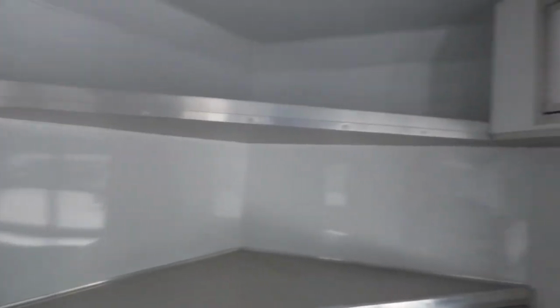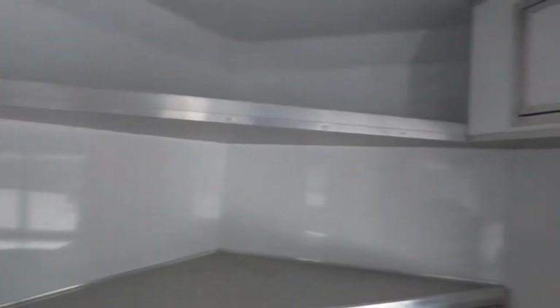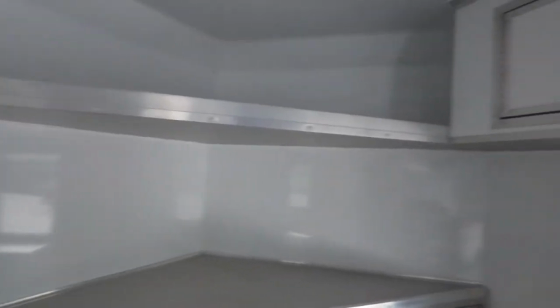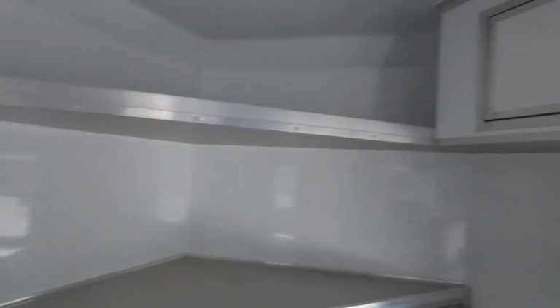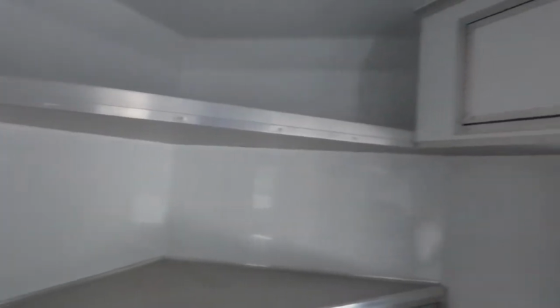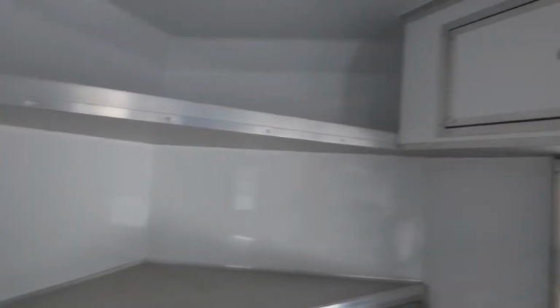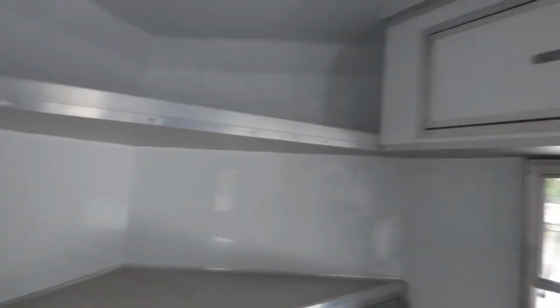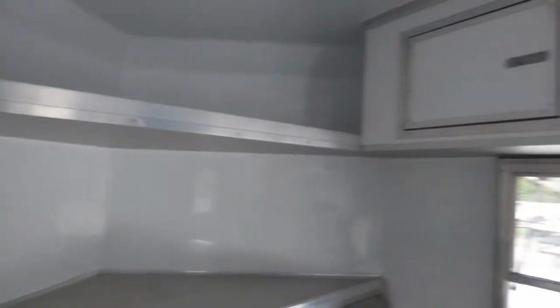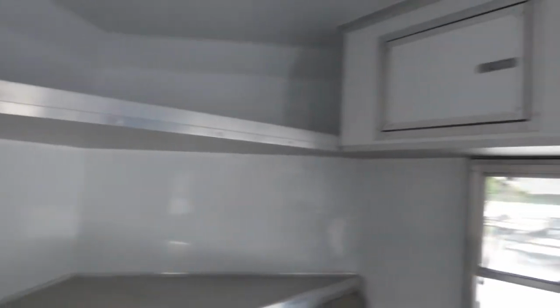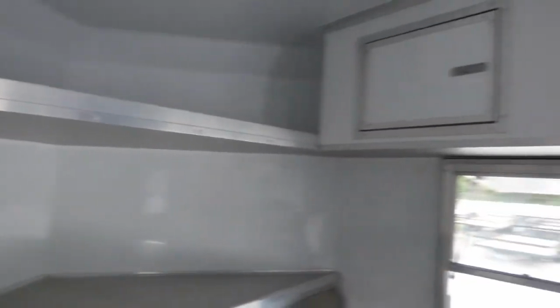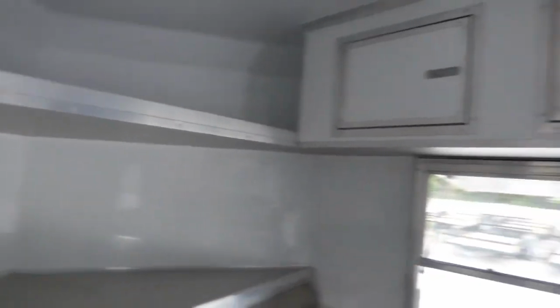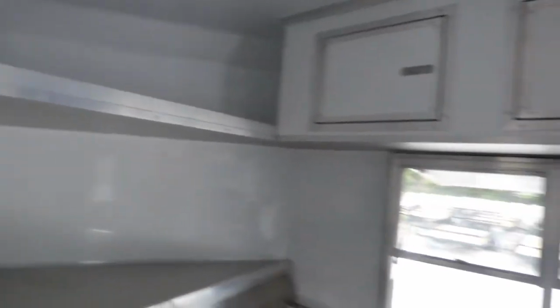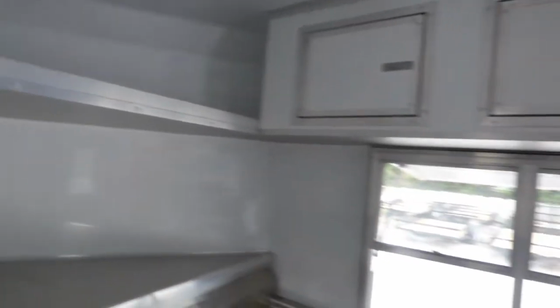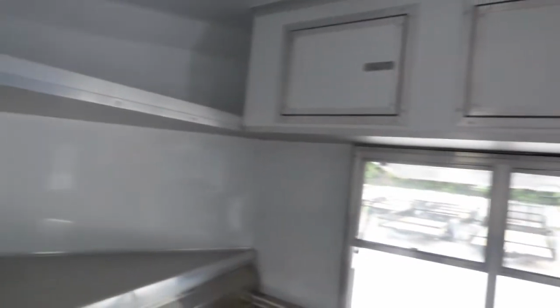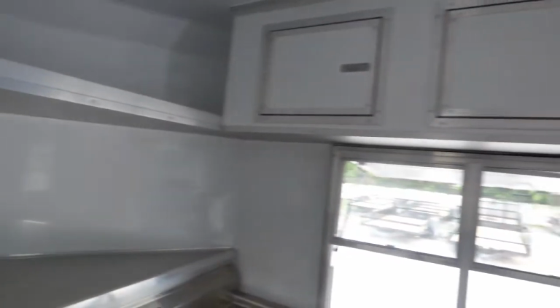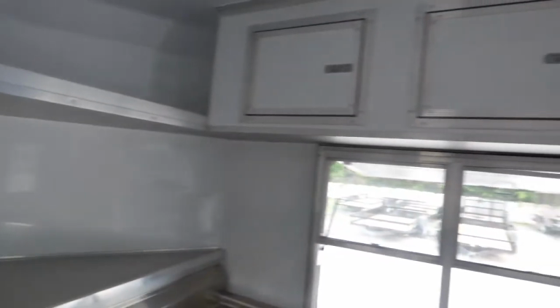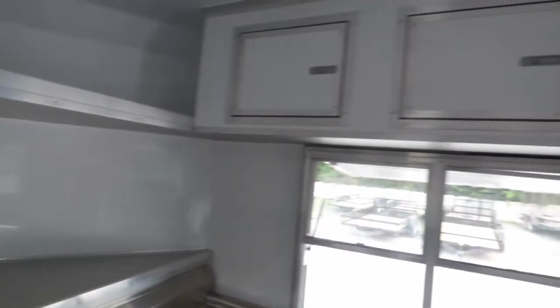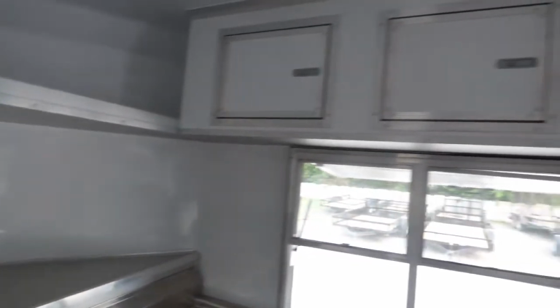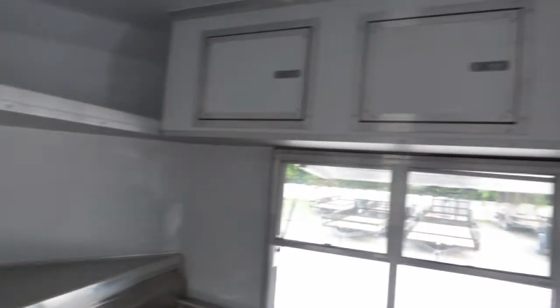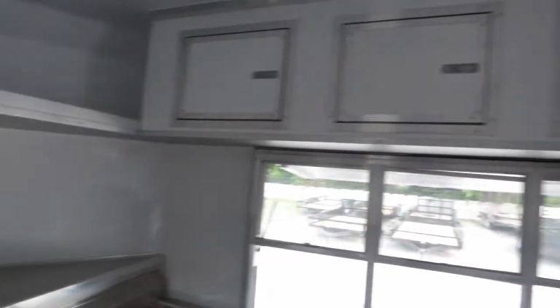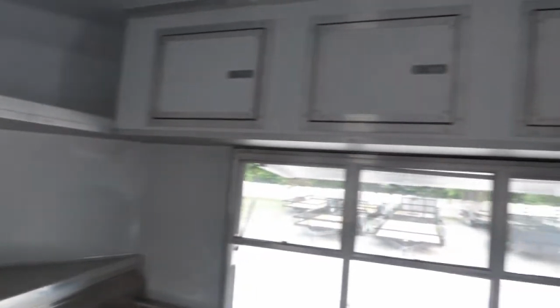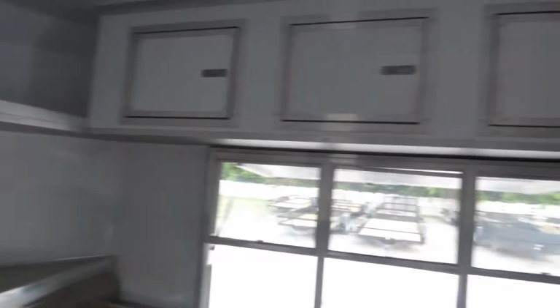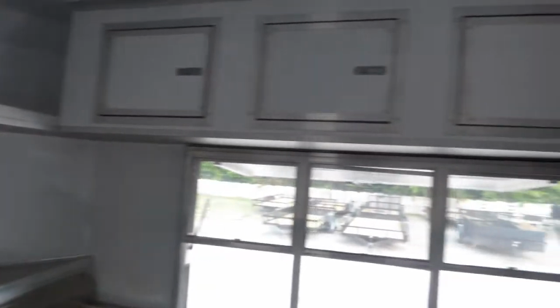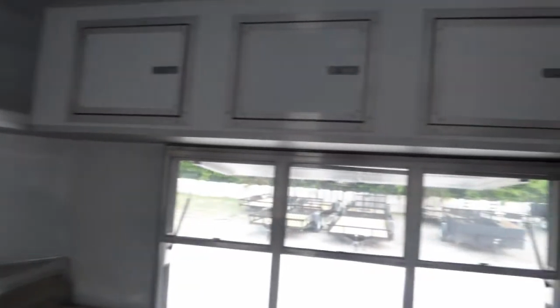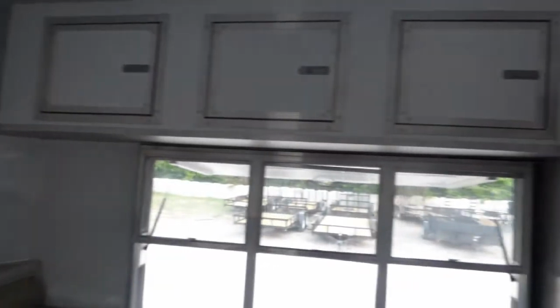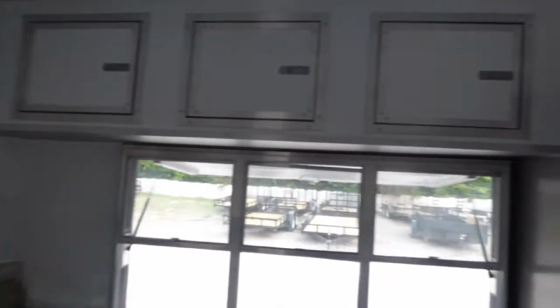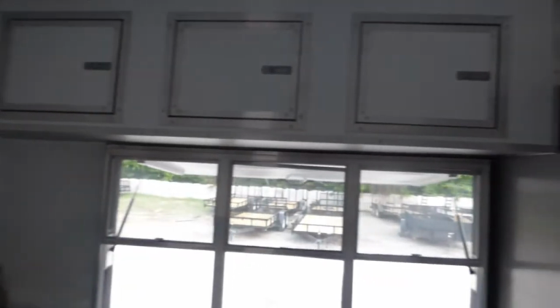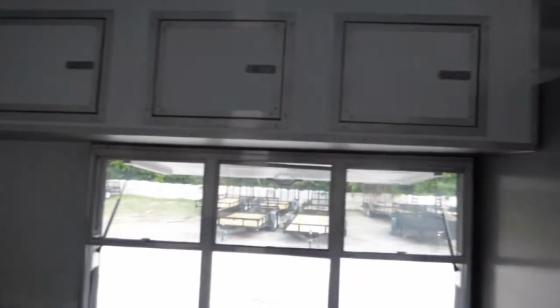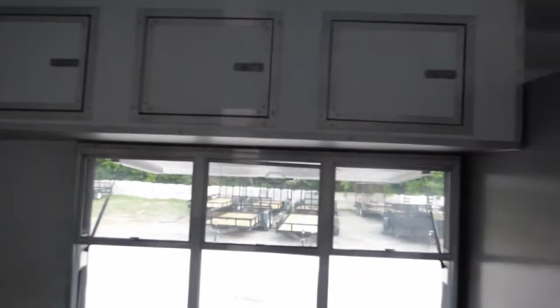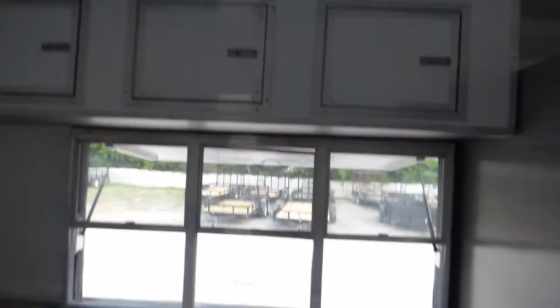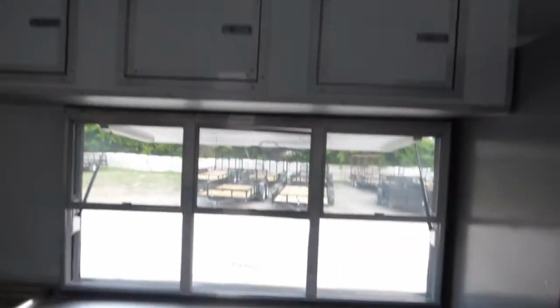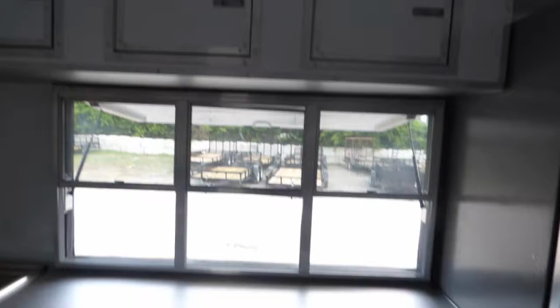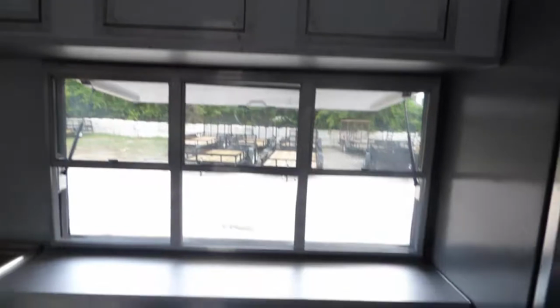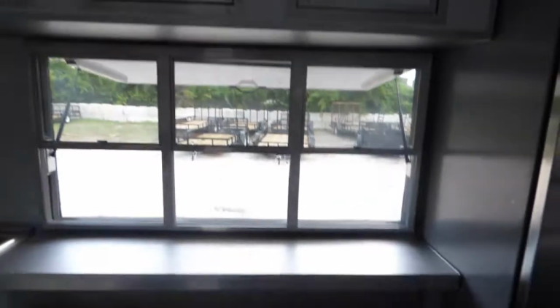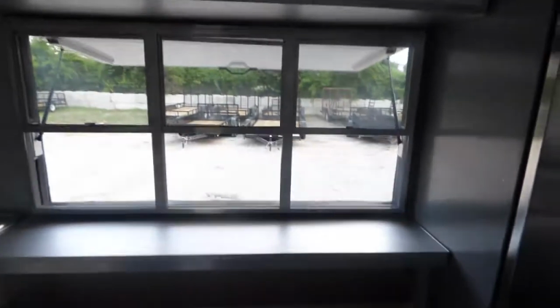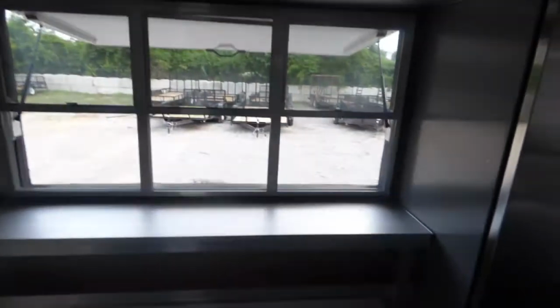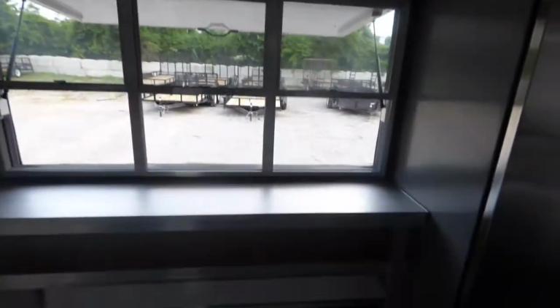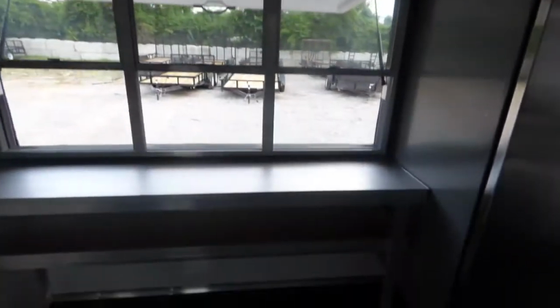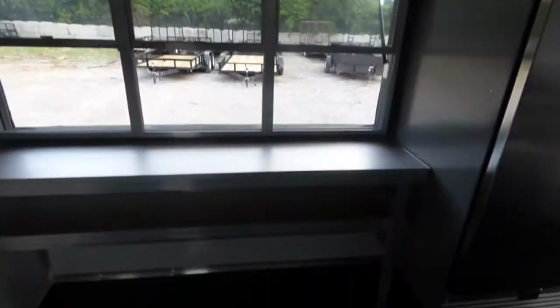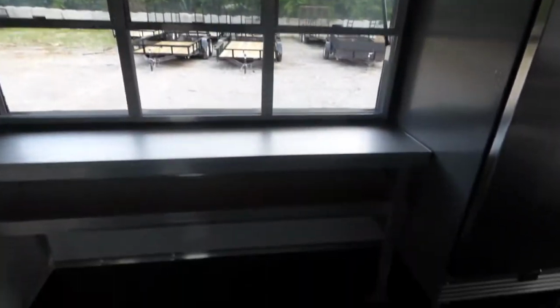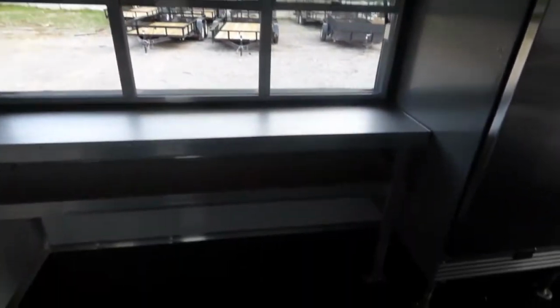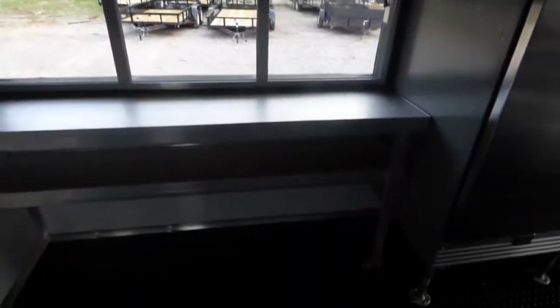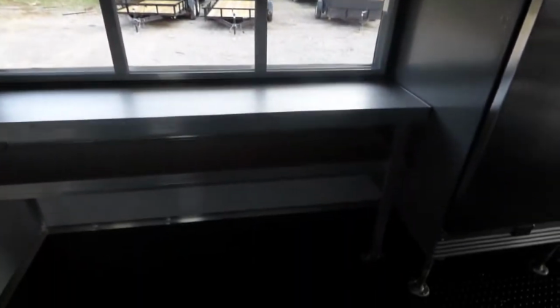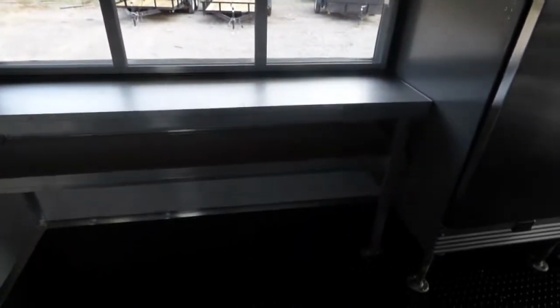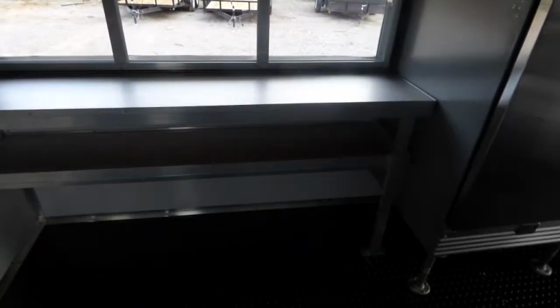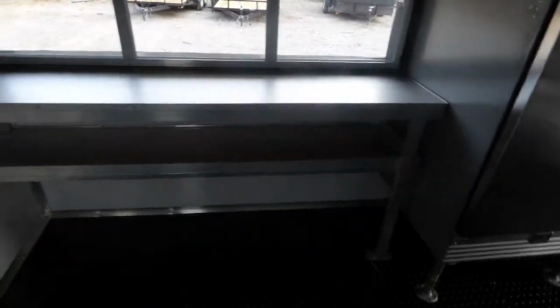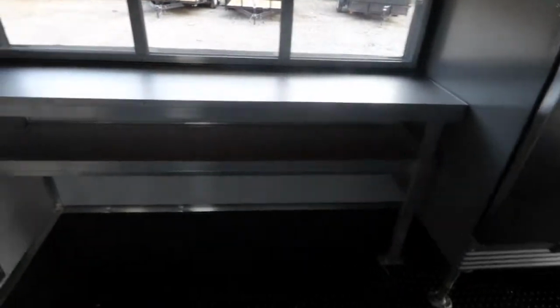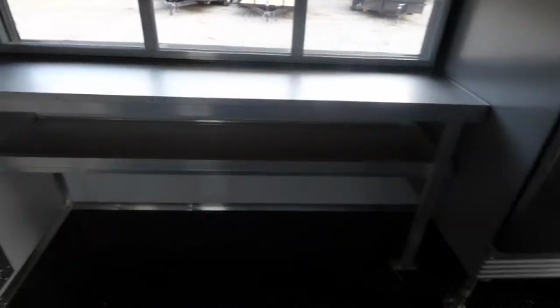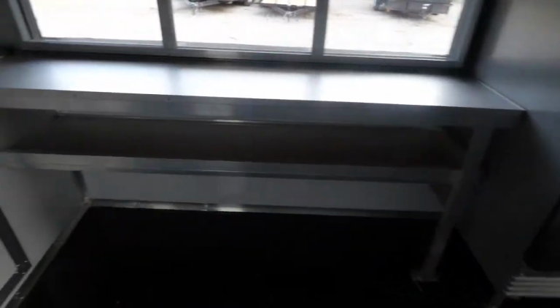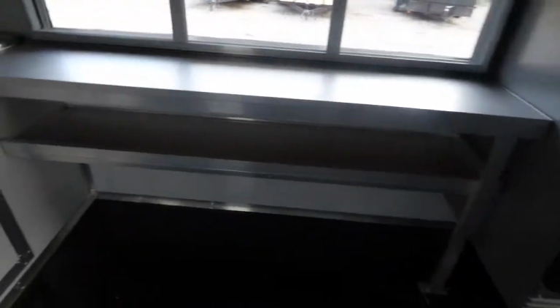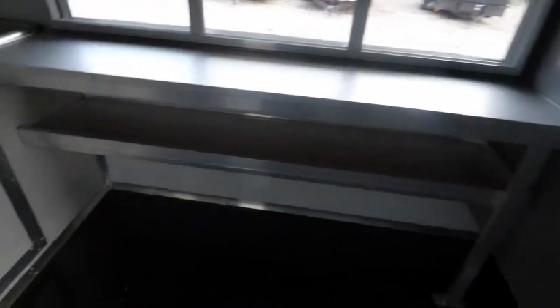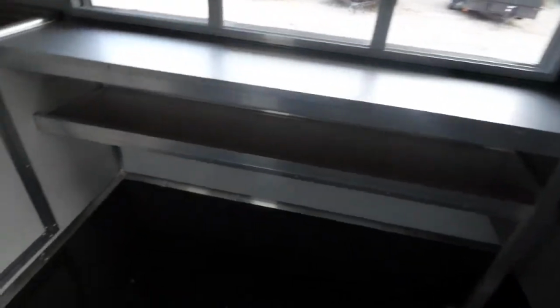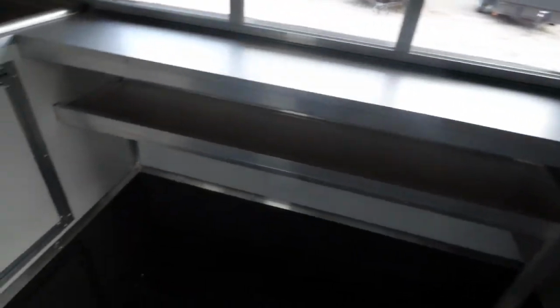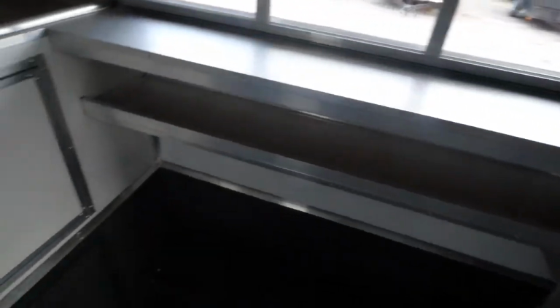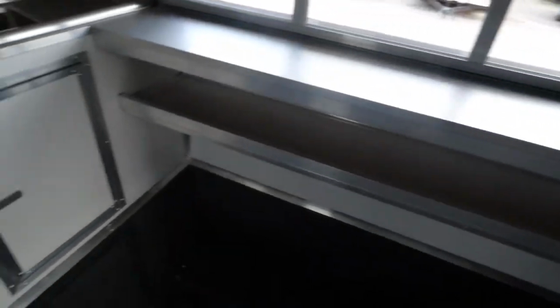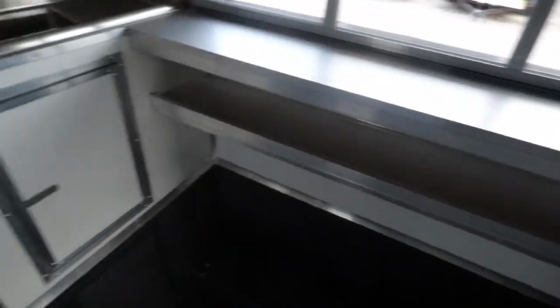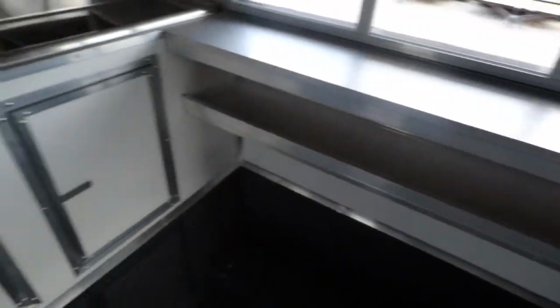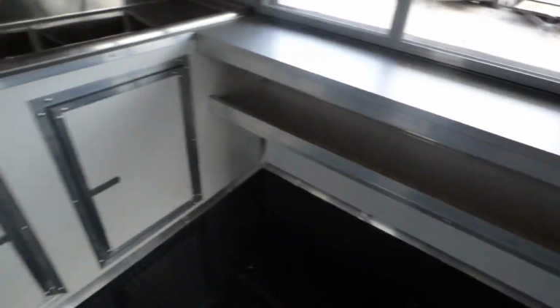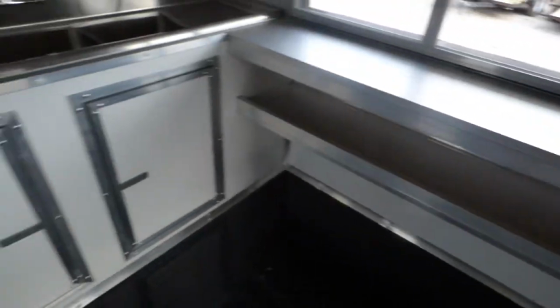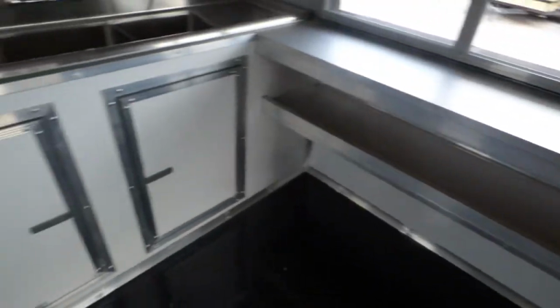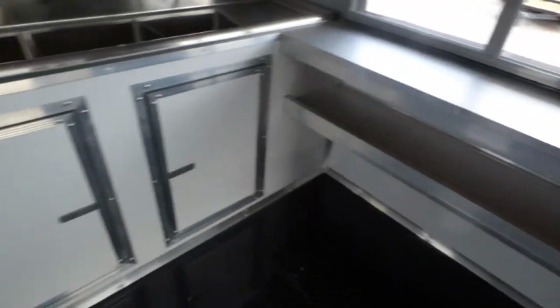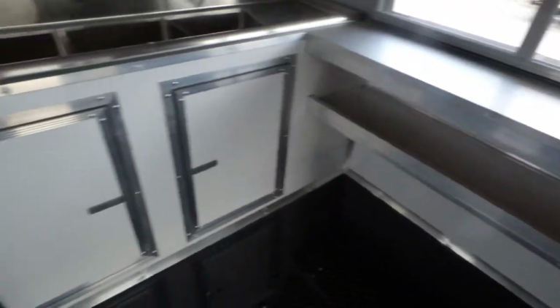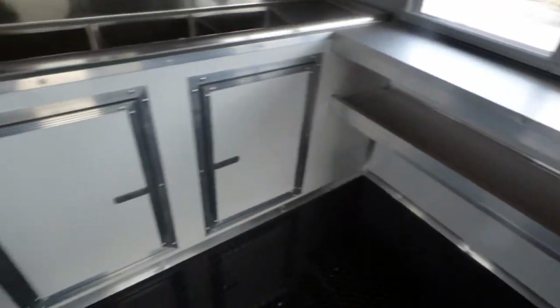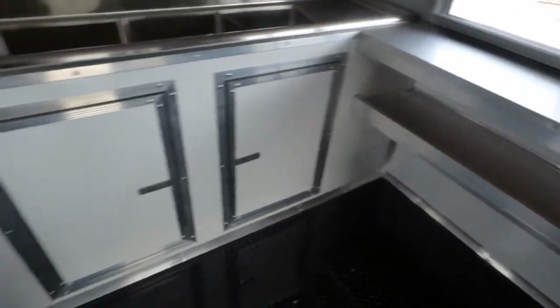There is upper shelving, upper cabinets above the windows, and a shelf below the lower counter.